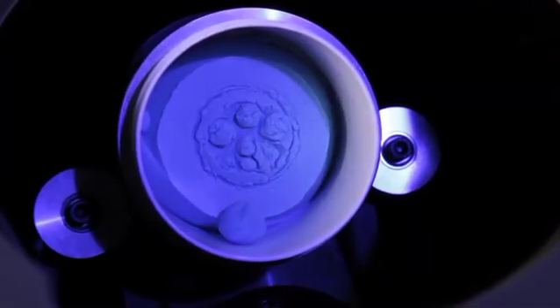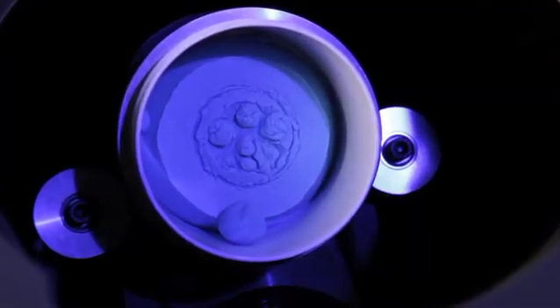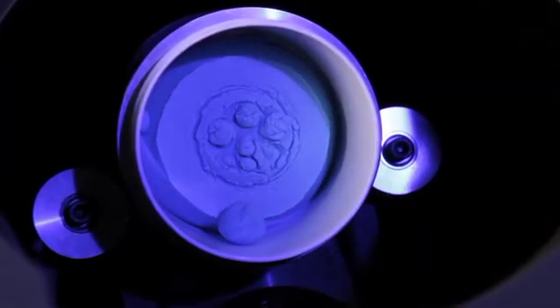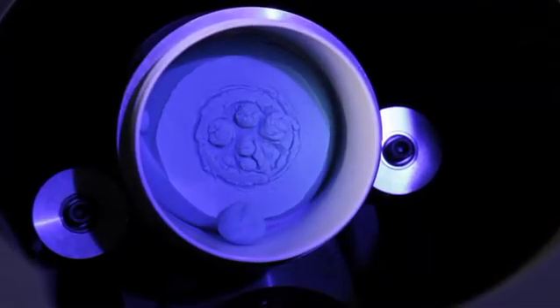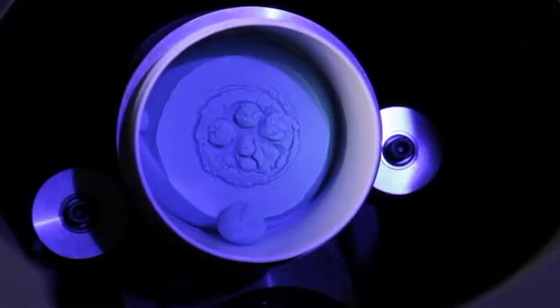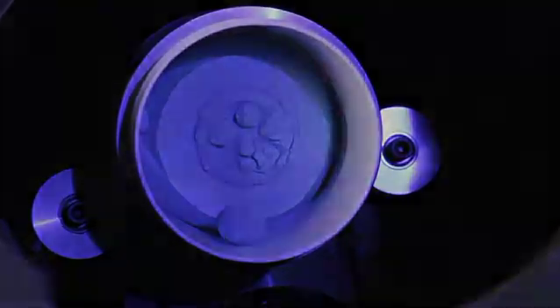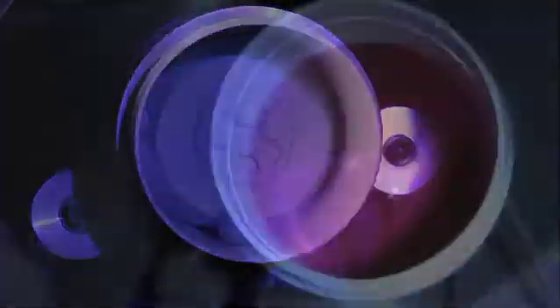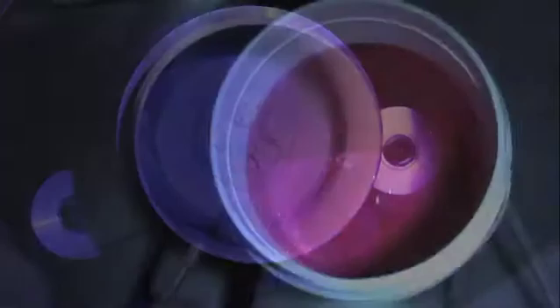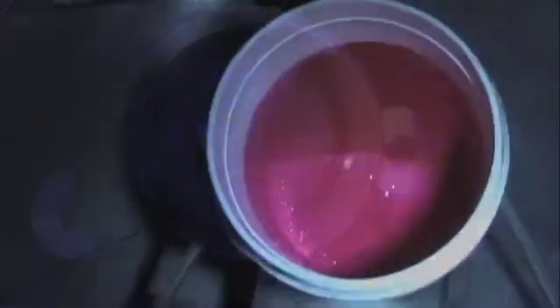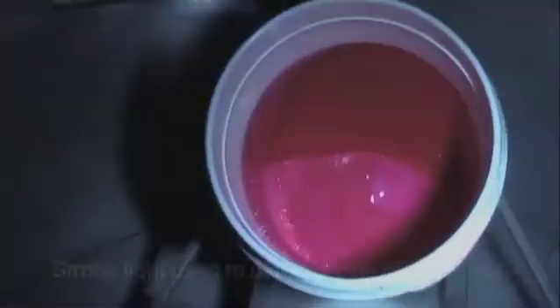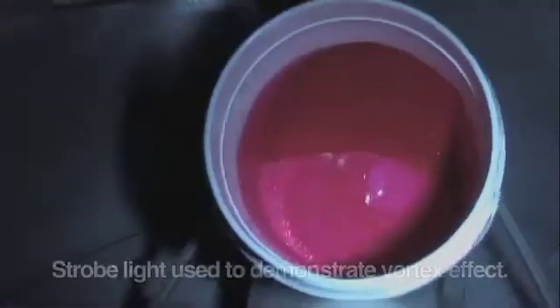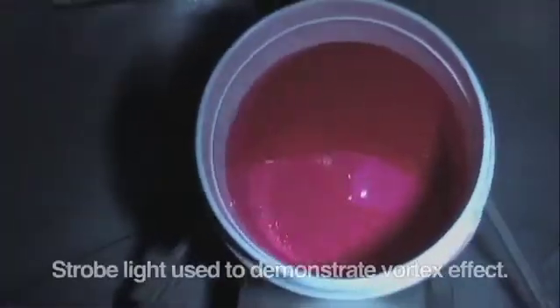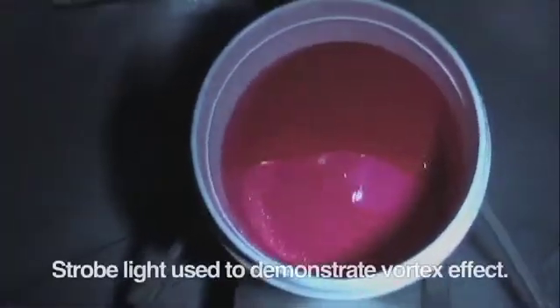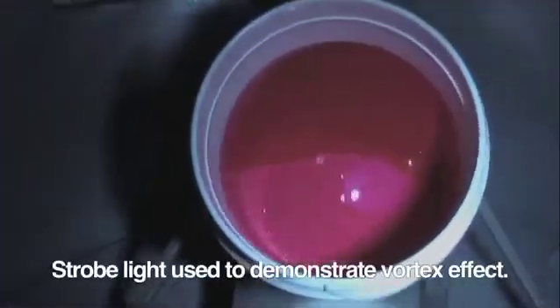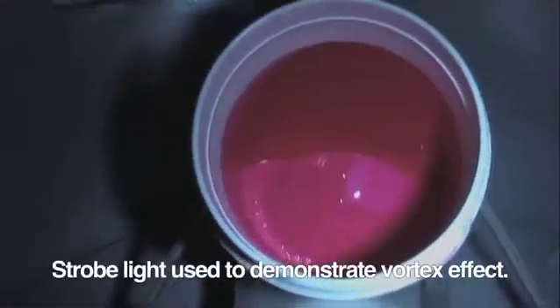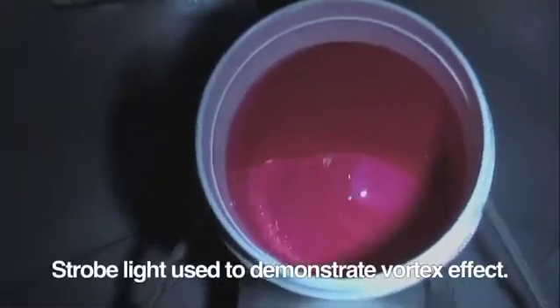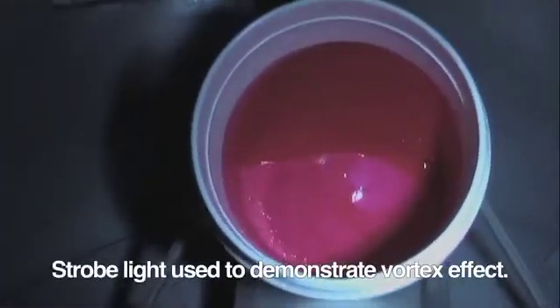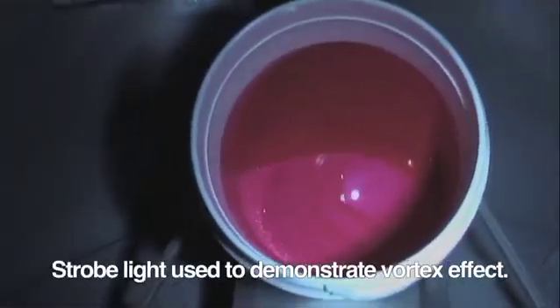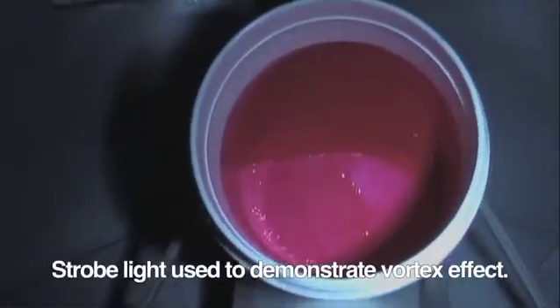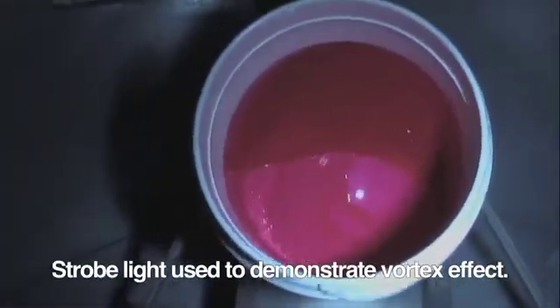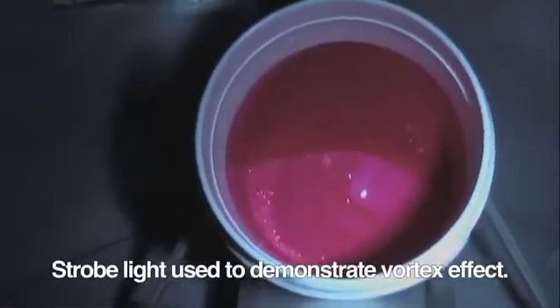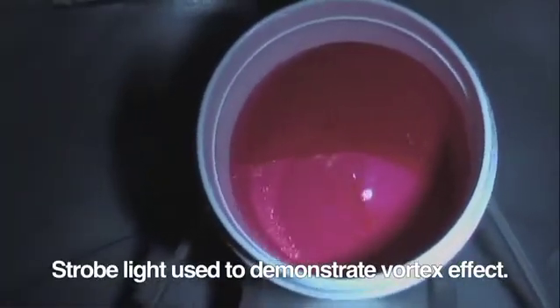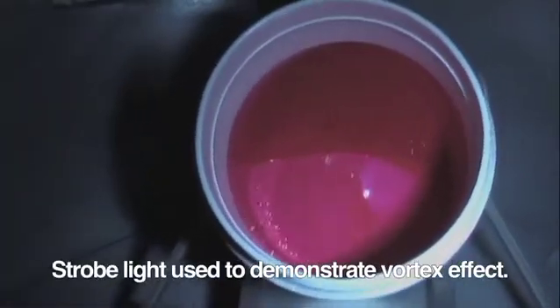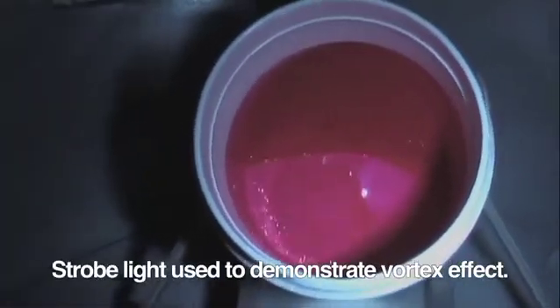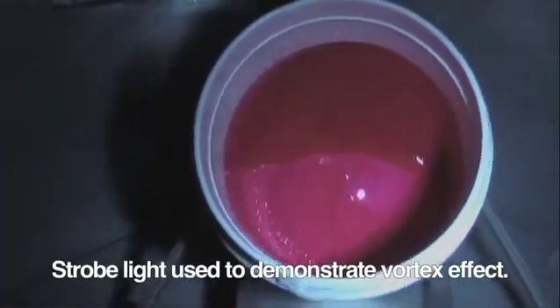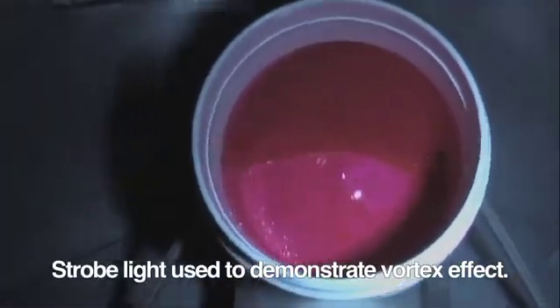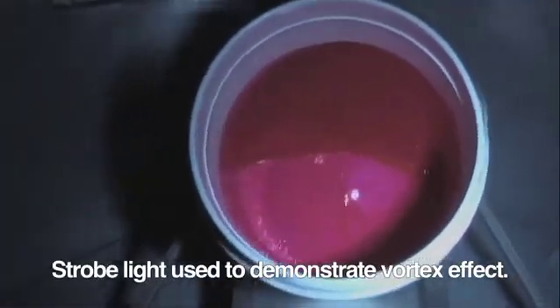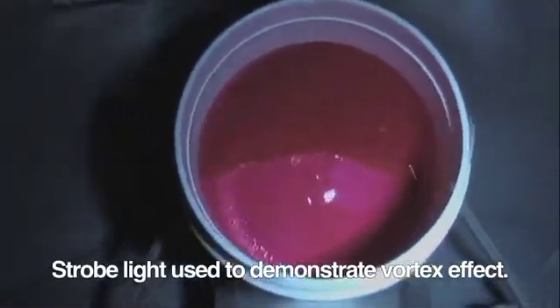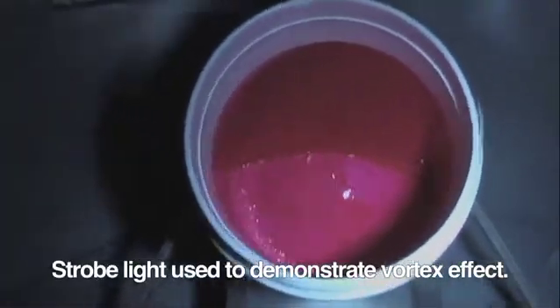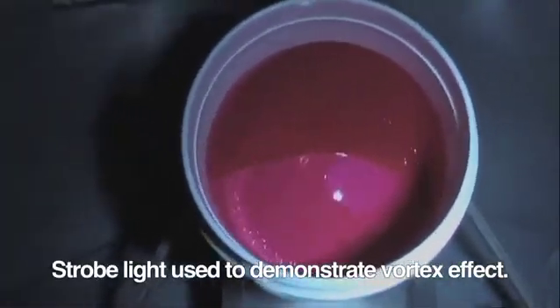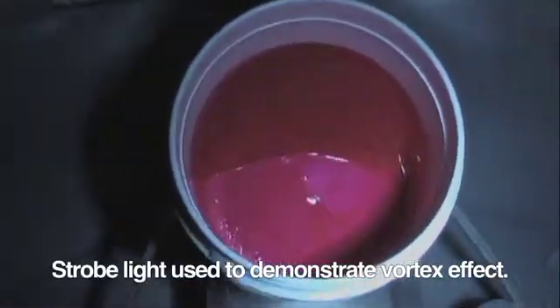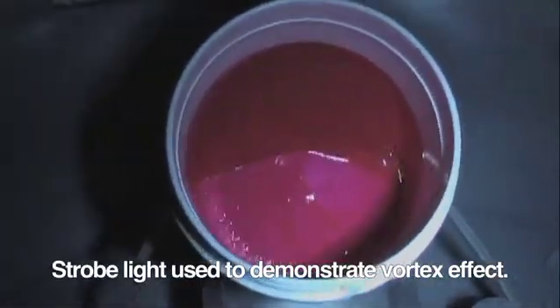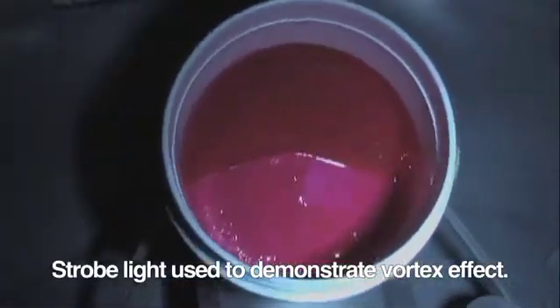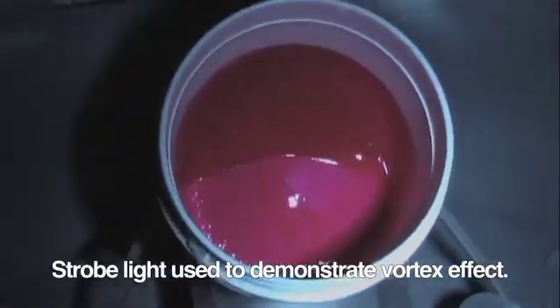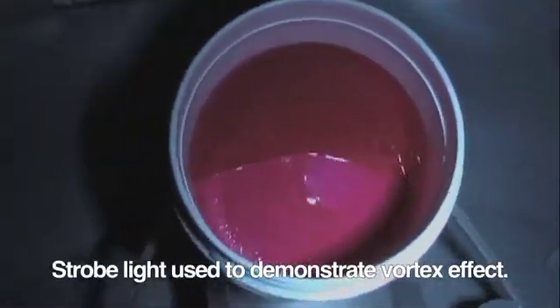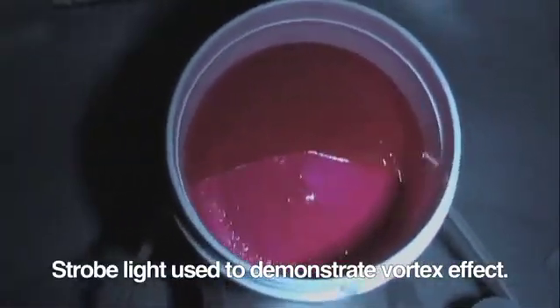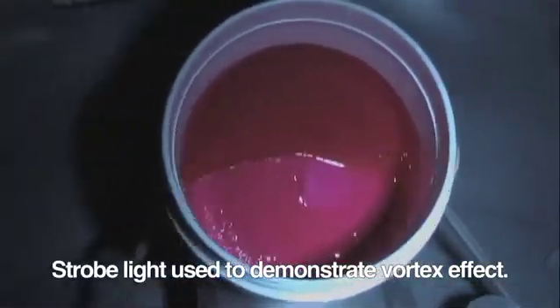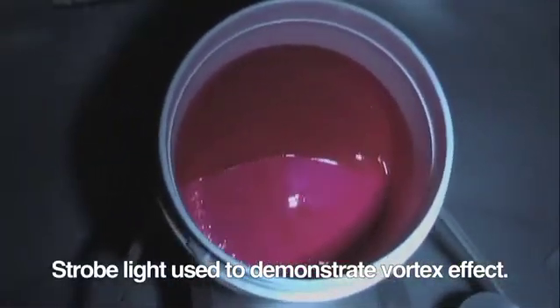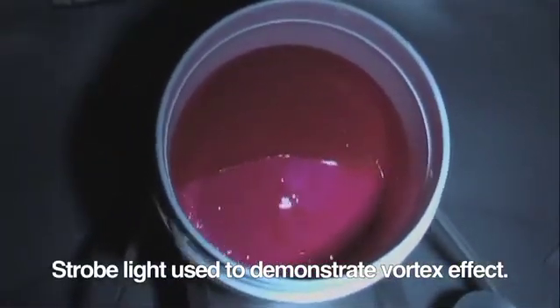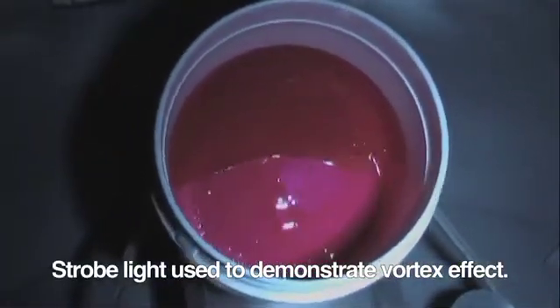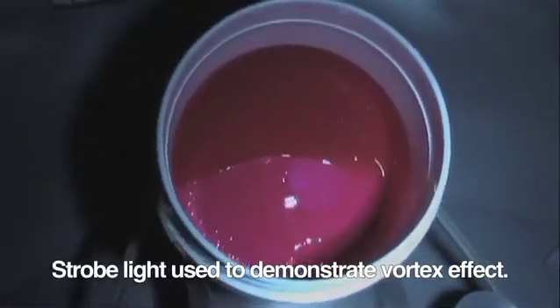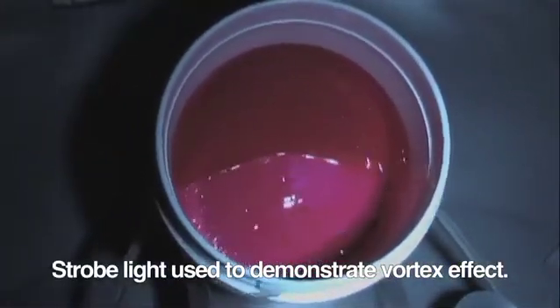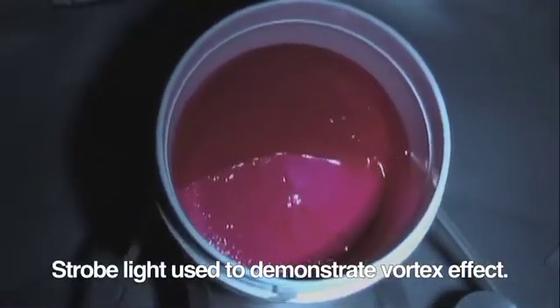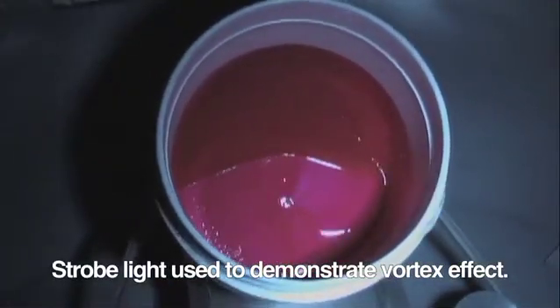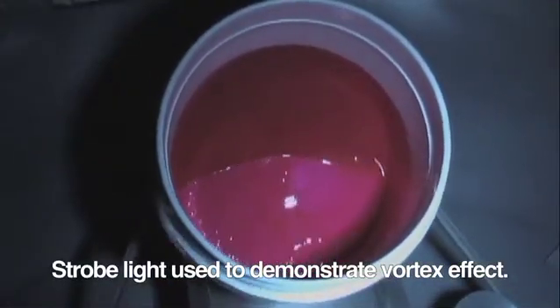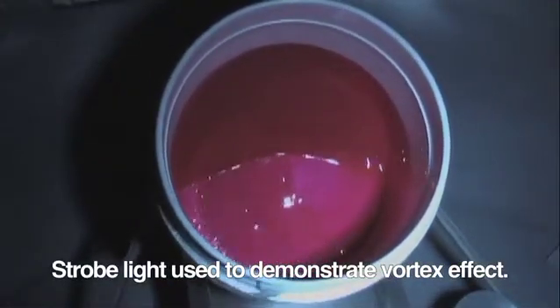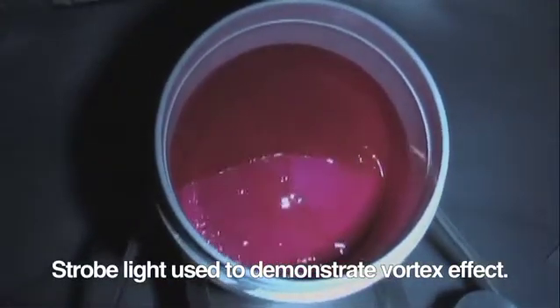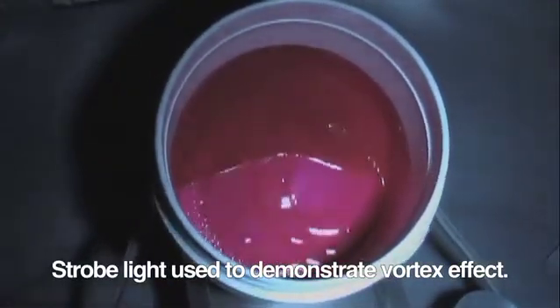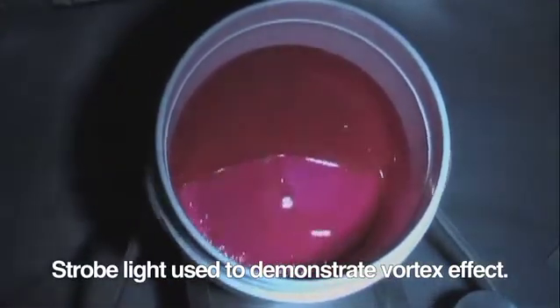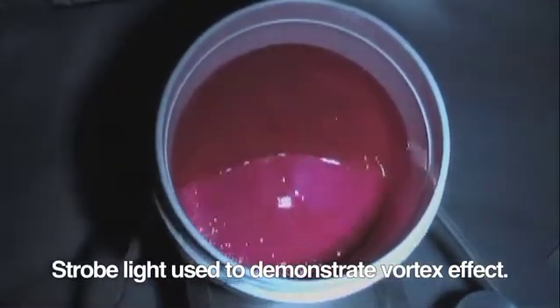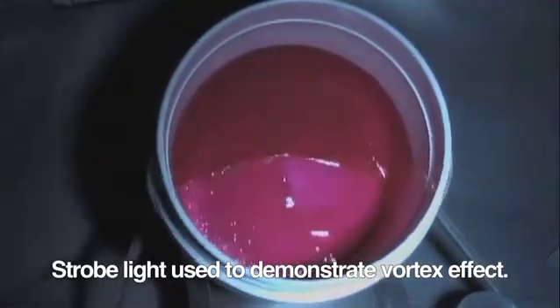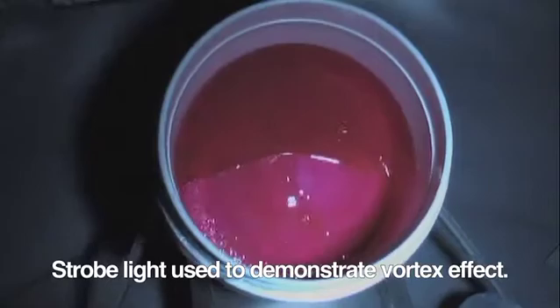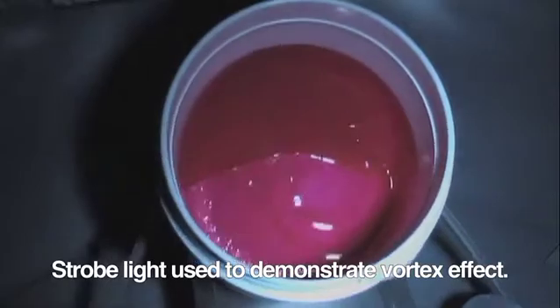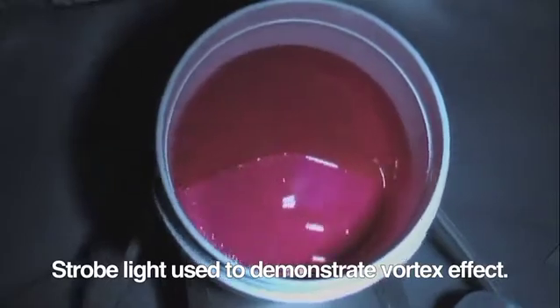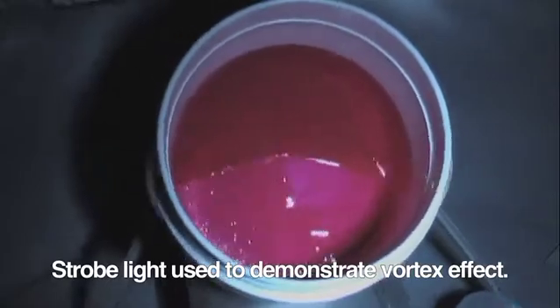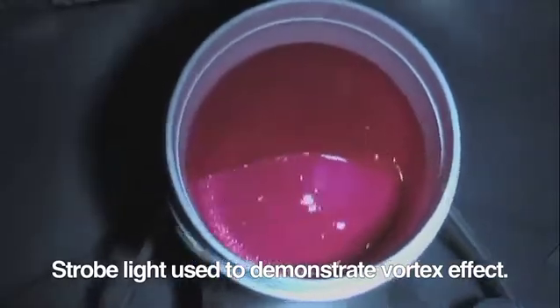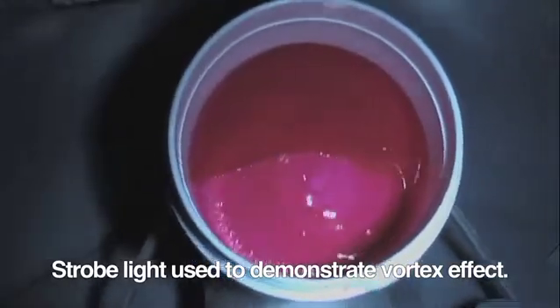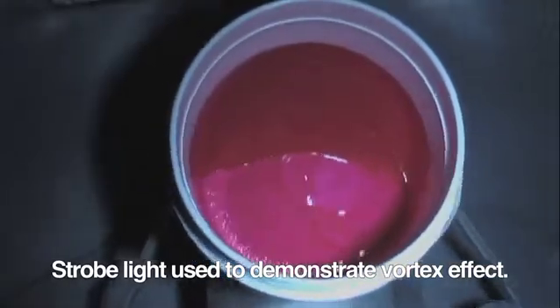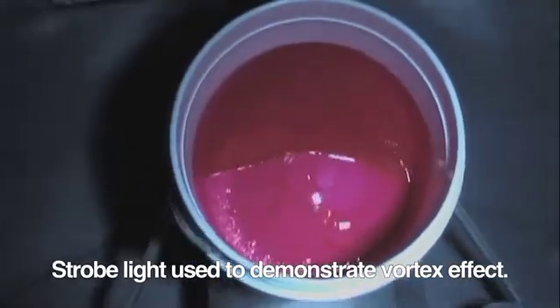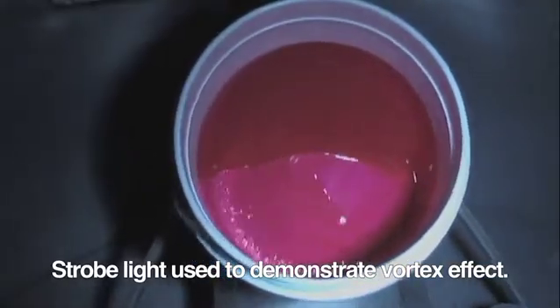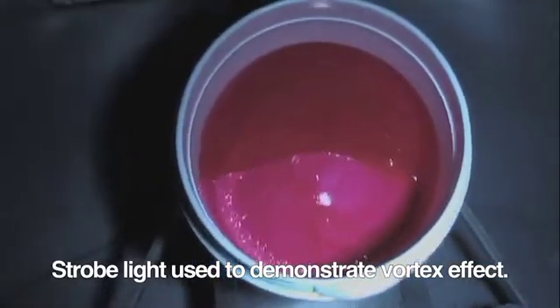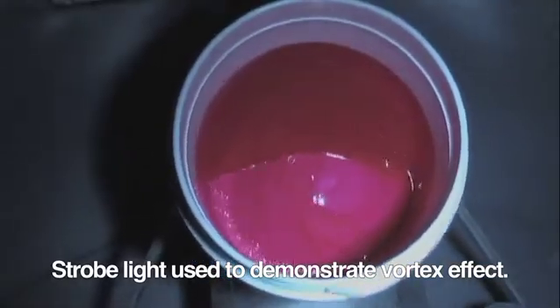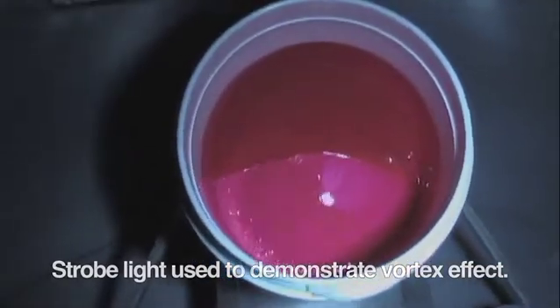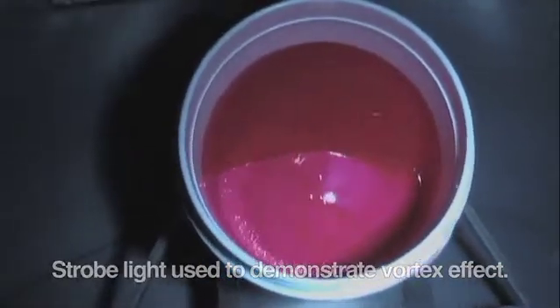The secondary rotation of the container creates a high shear vortex effect, providing uniform blending and de-aerating of the mixed materials.